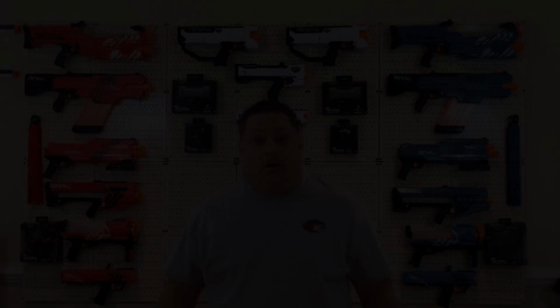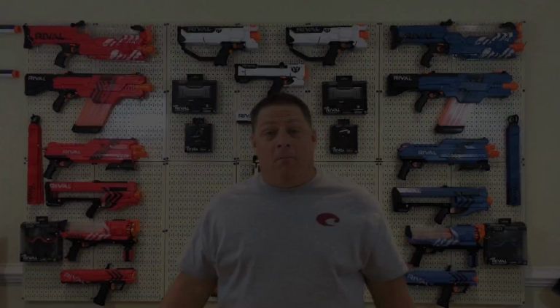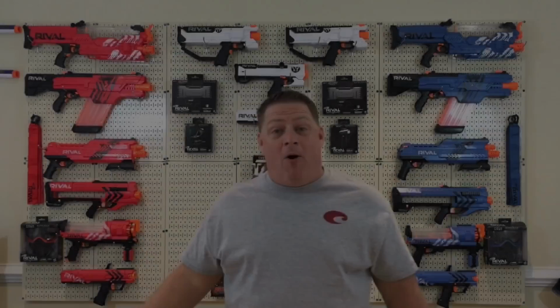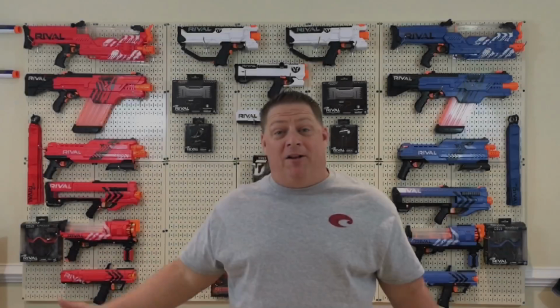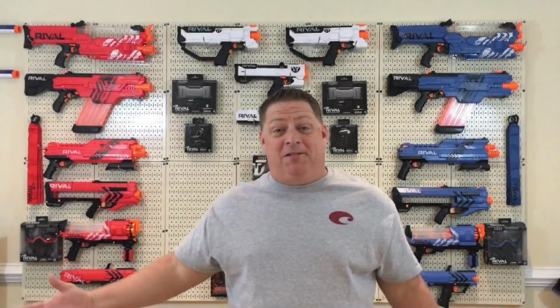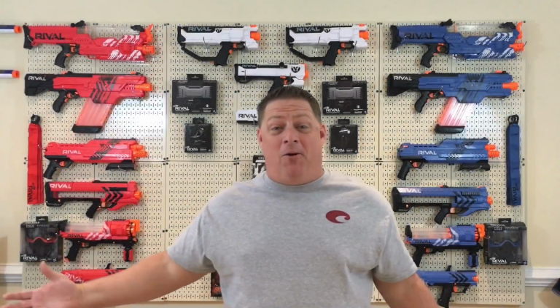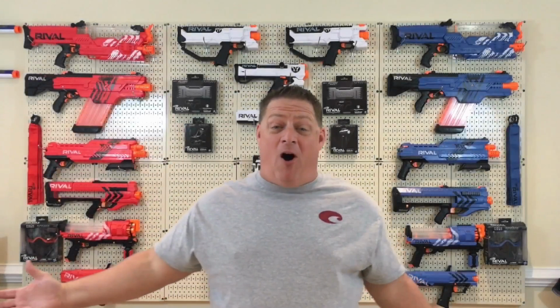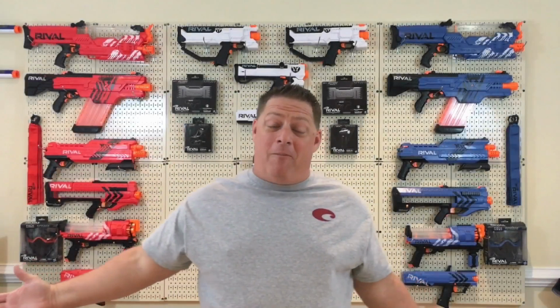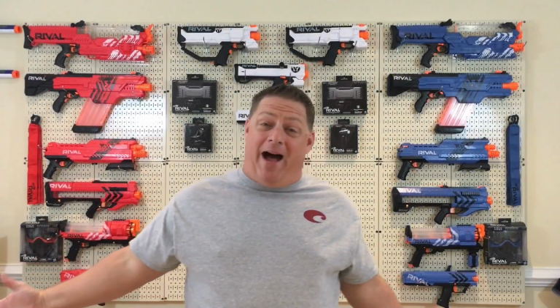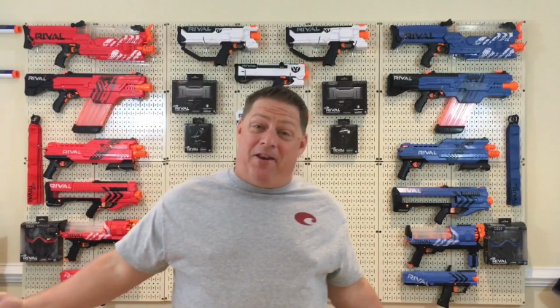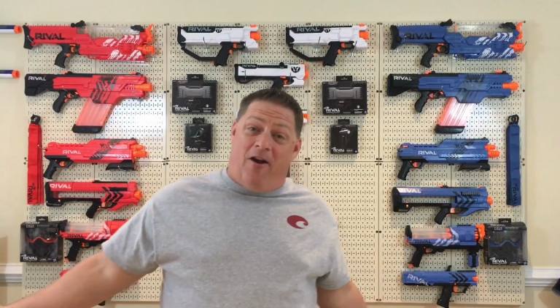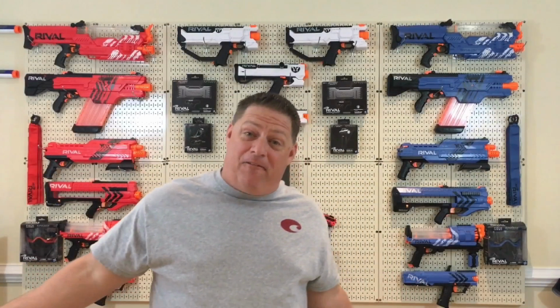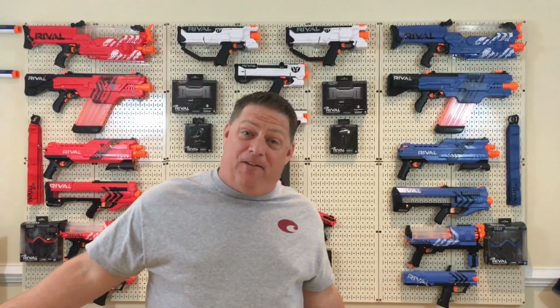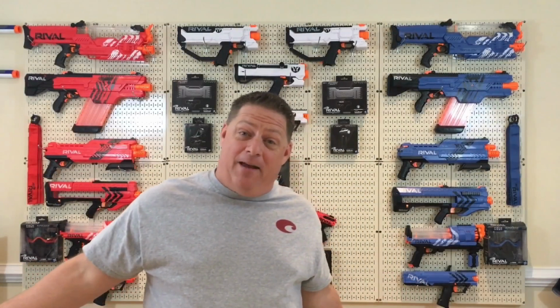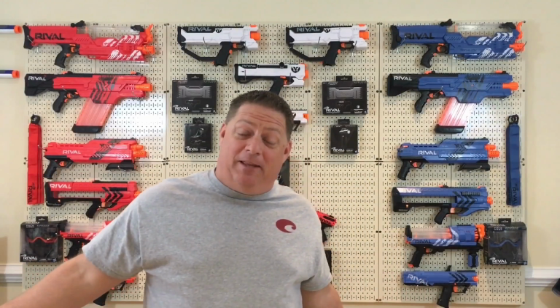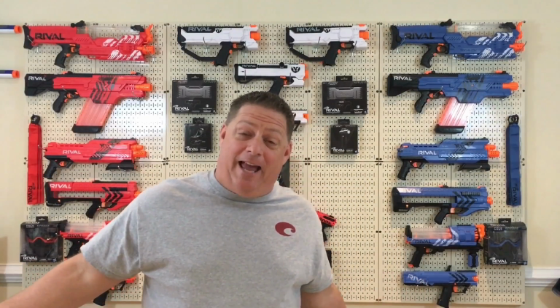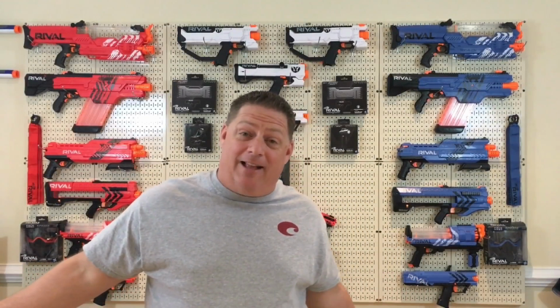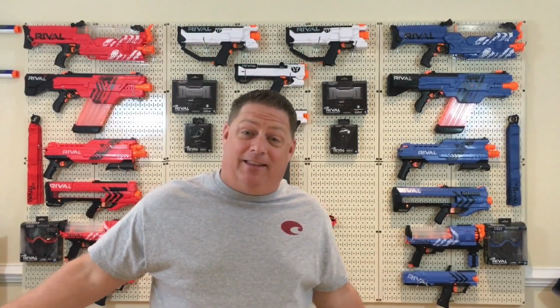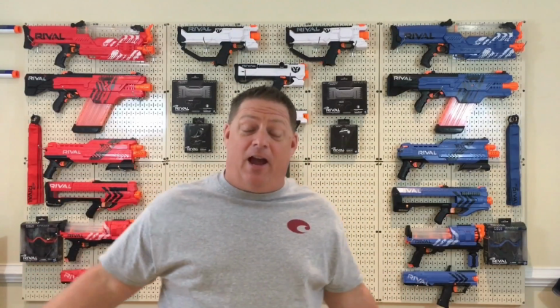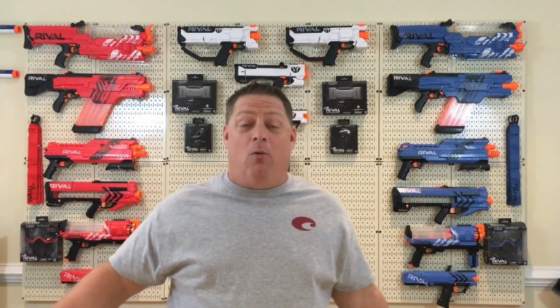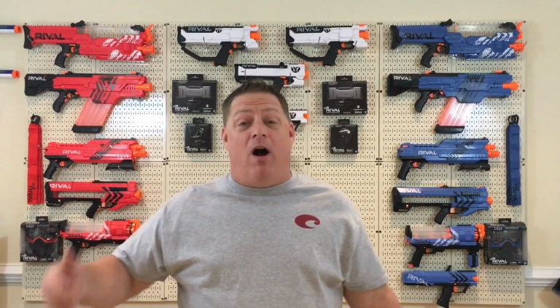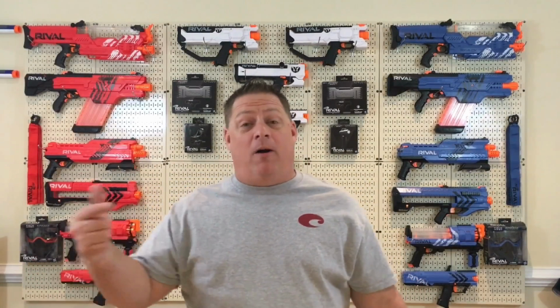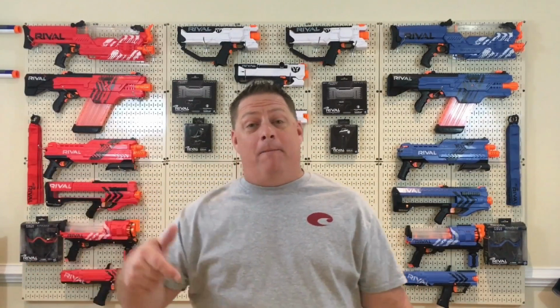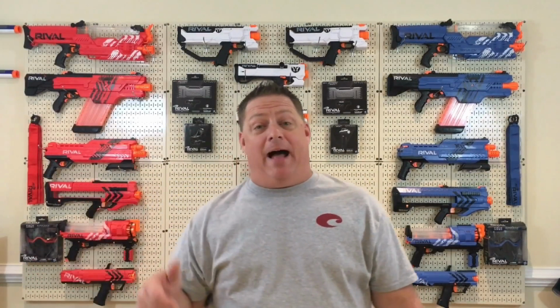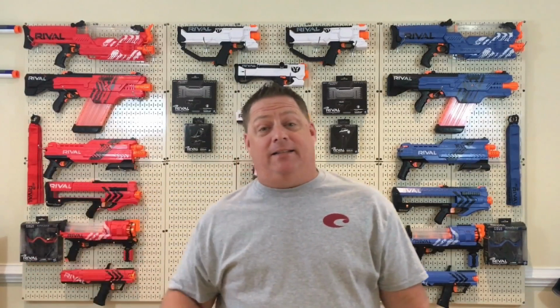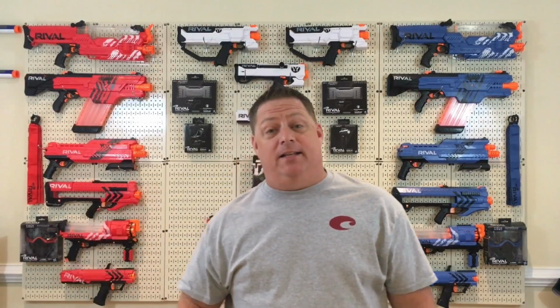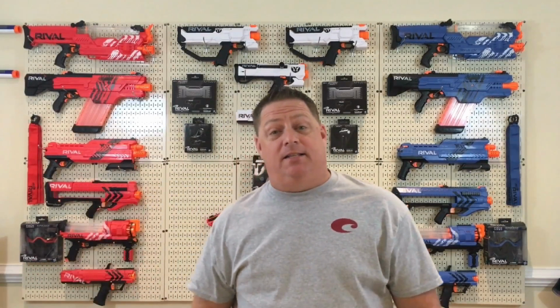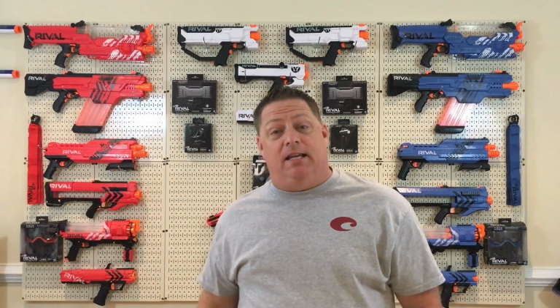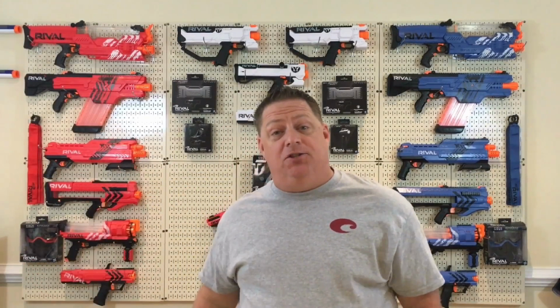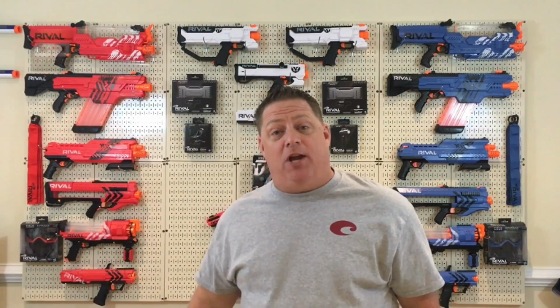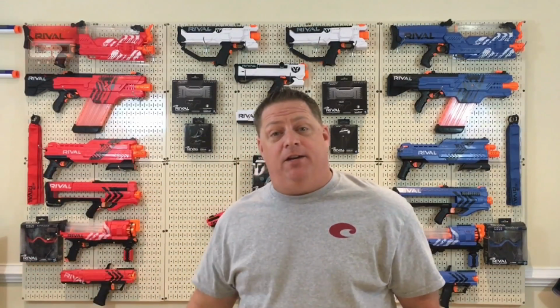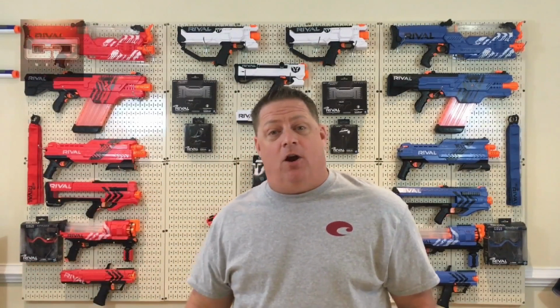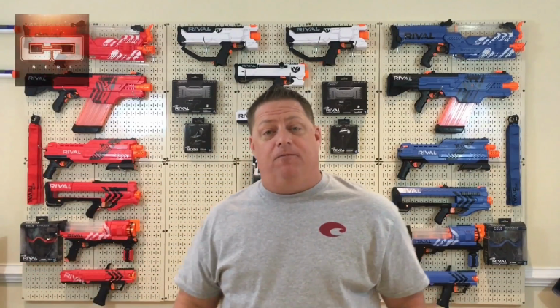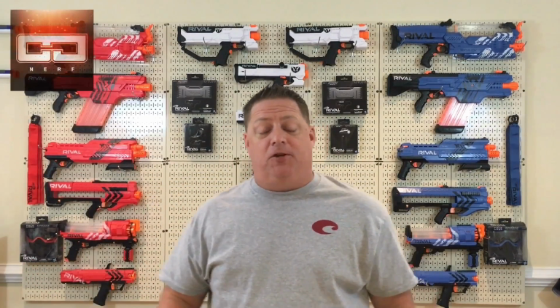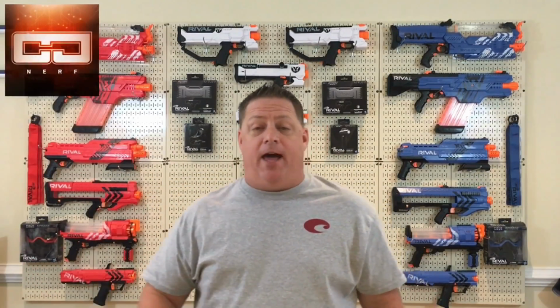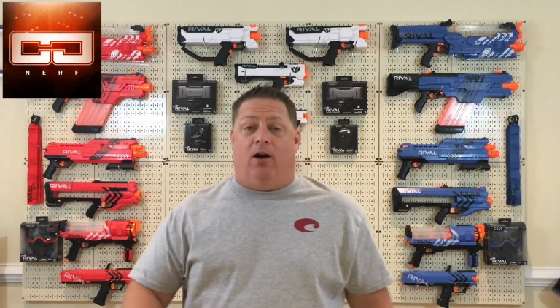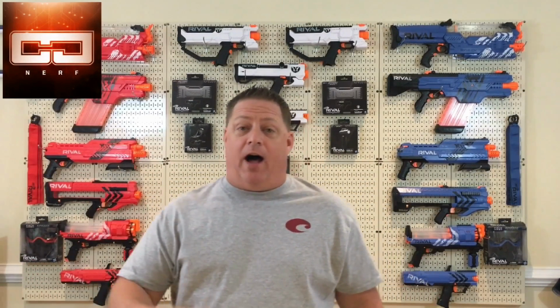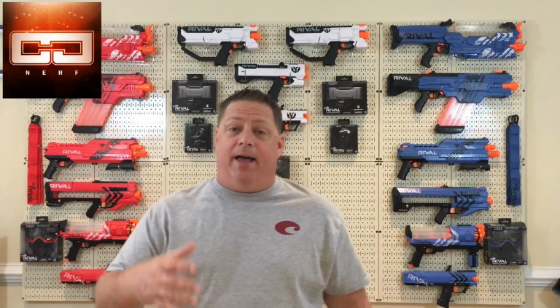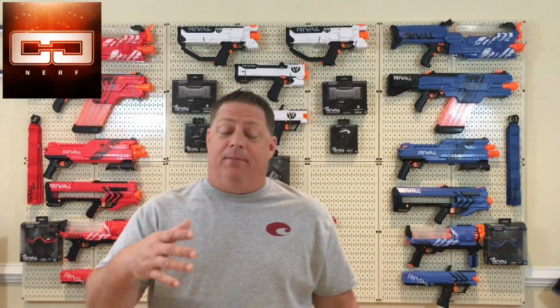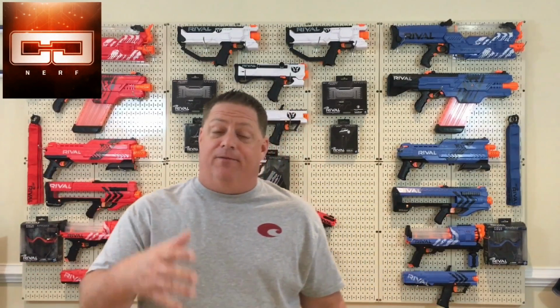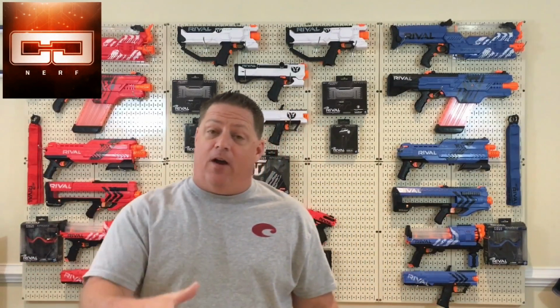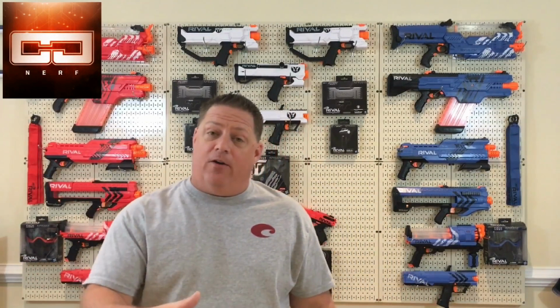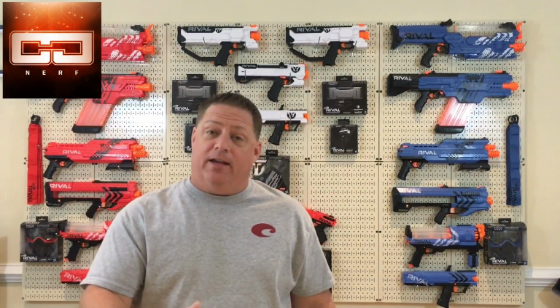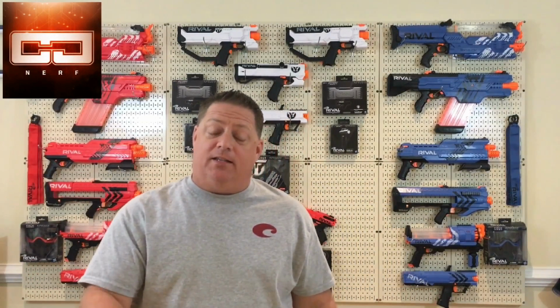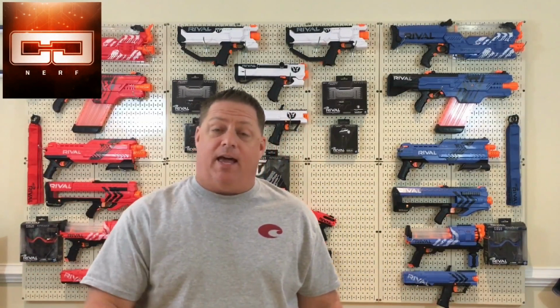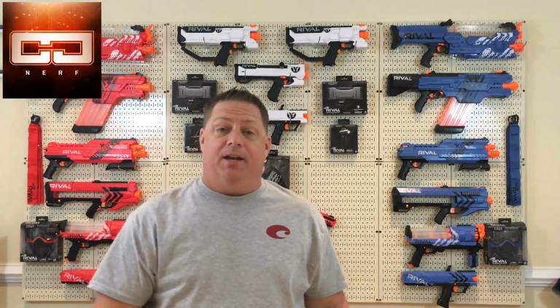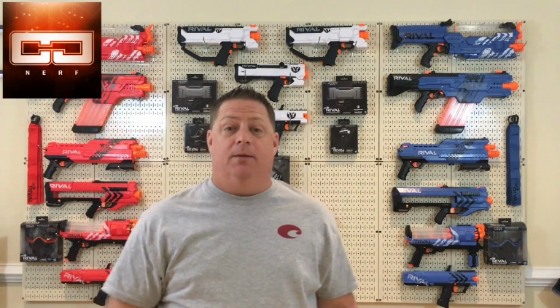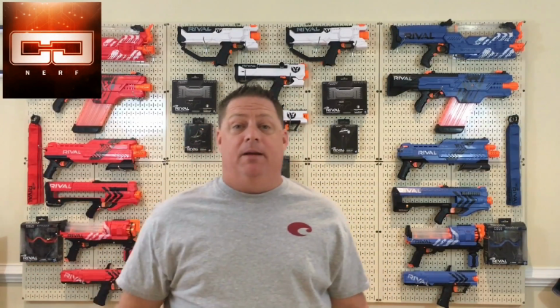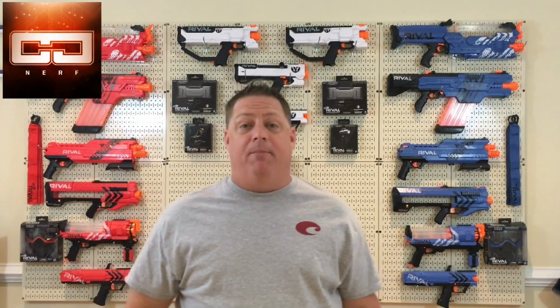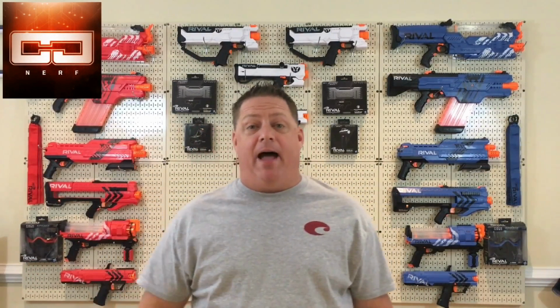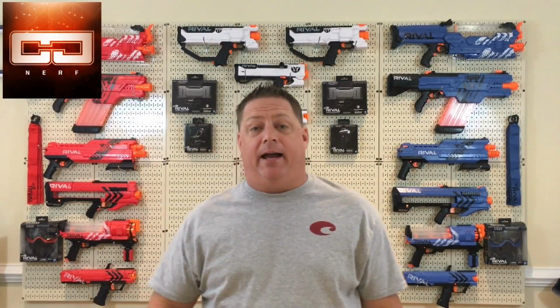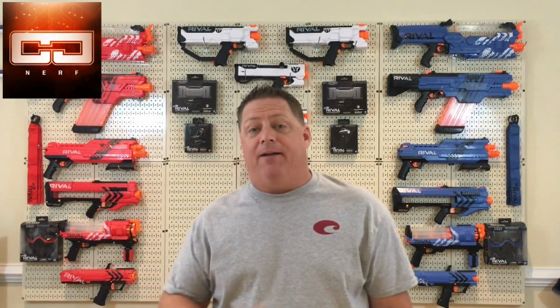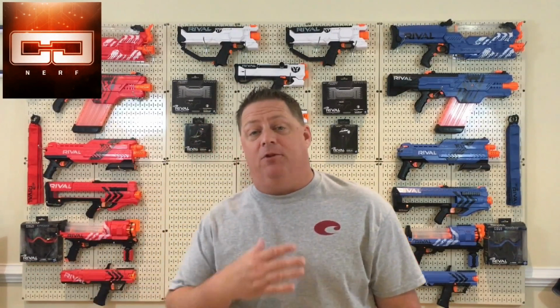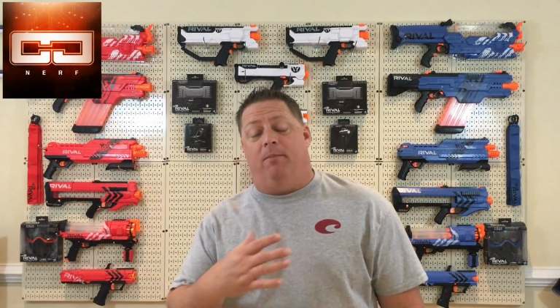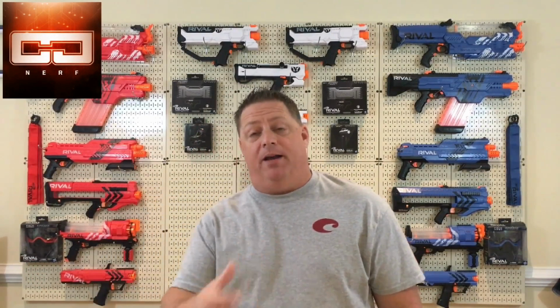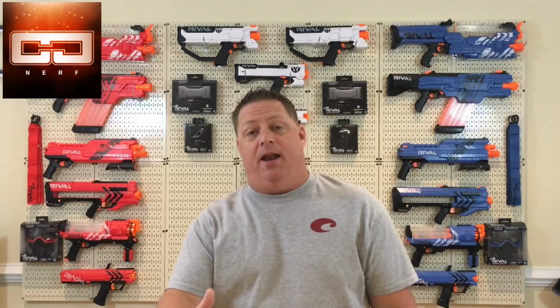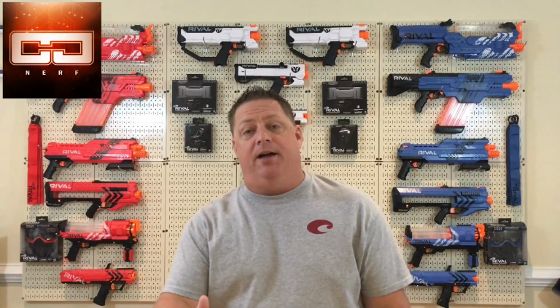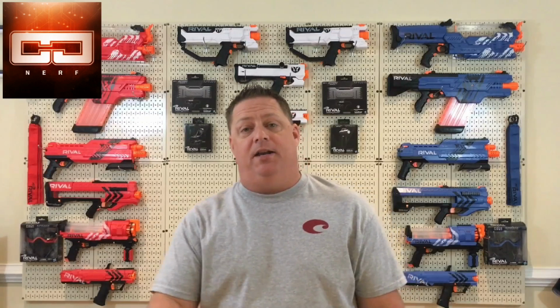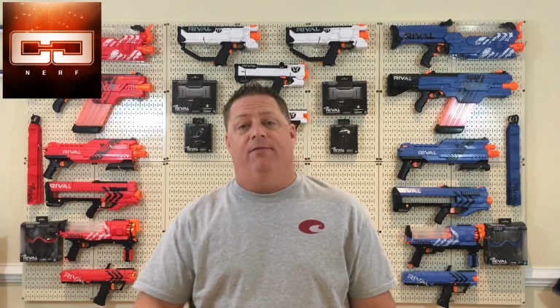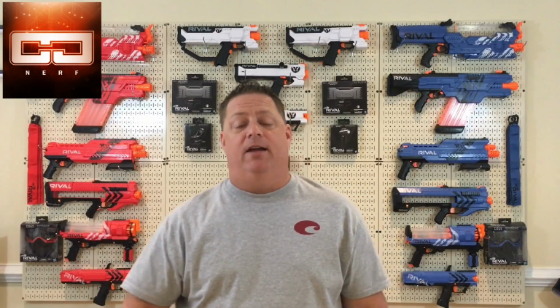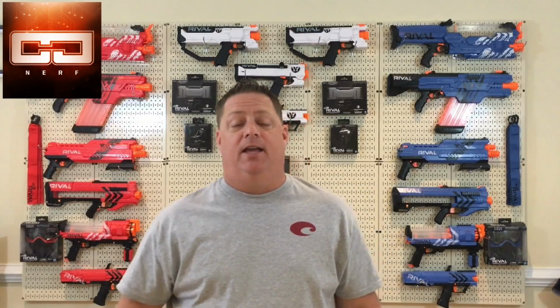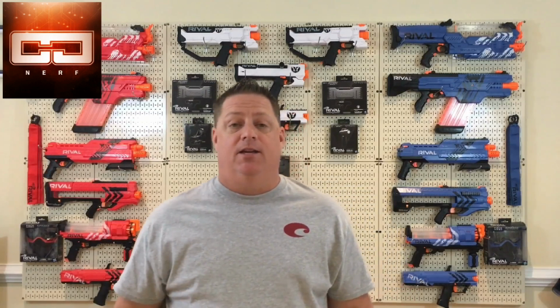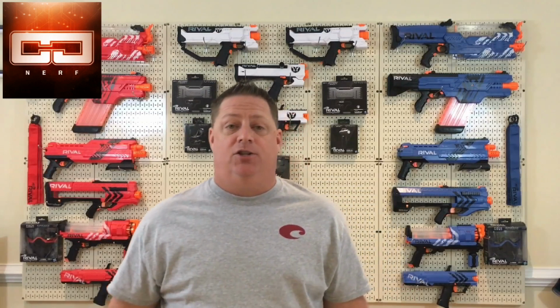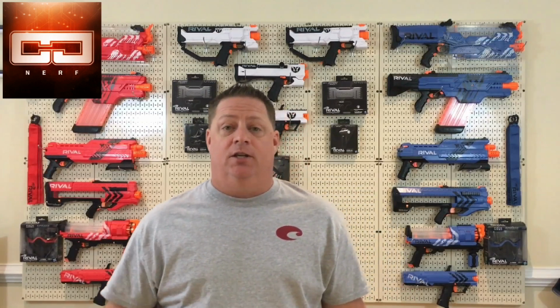Good morning to all my Nerf family out there. Welcome back to the CJ Nerf channel. I am very excited to be back after my nine-day vacation.